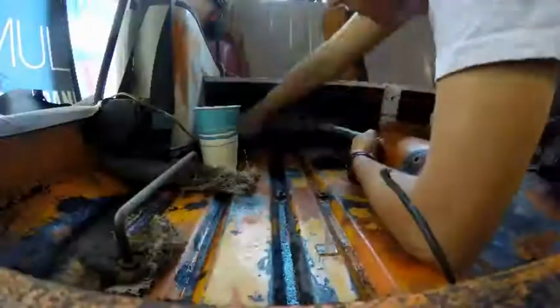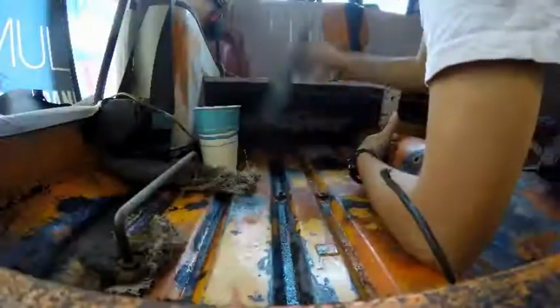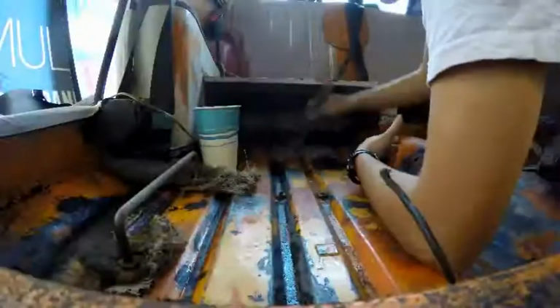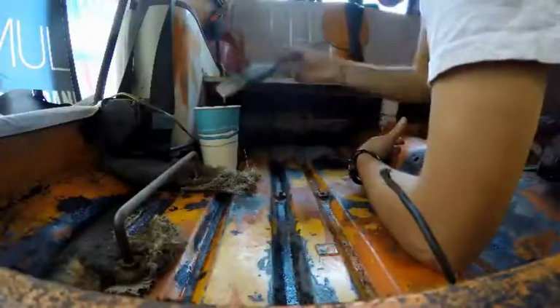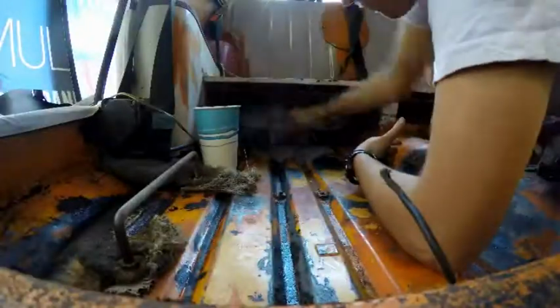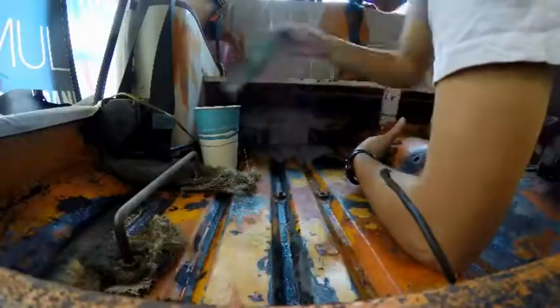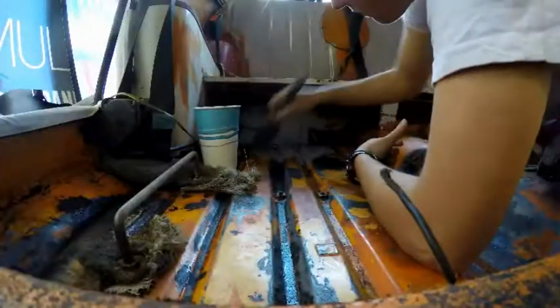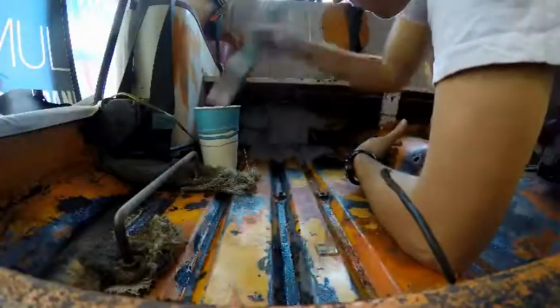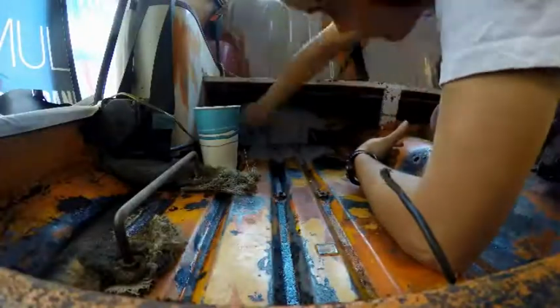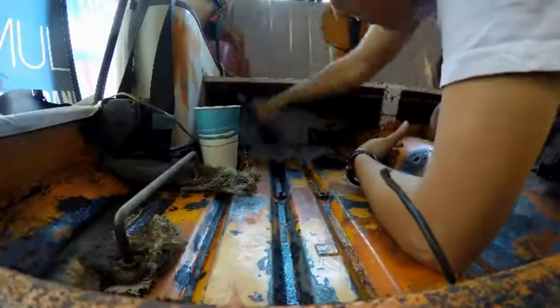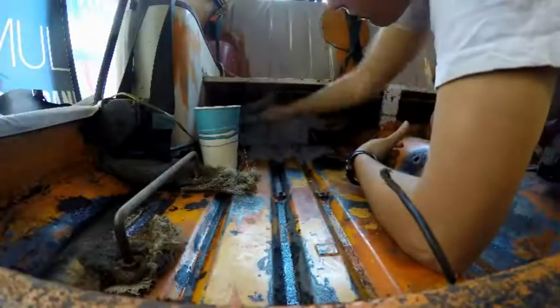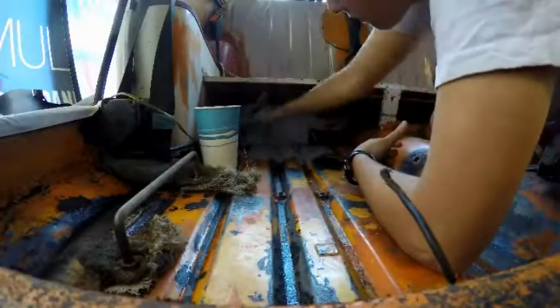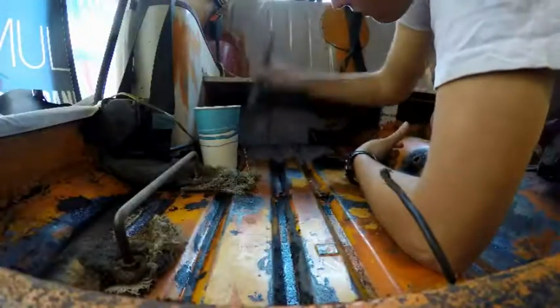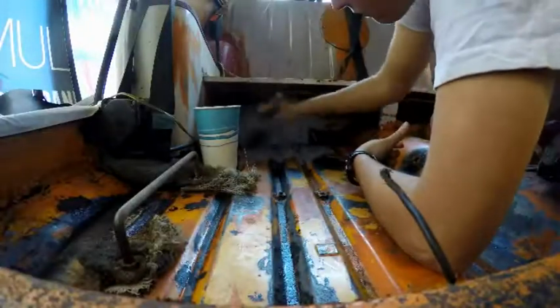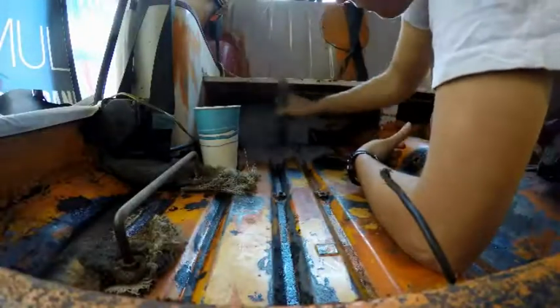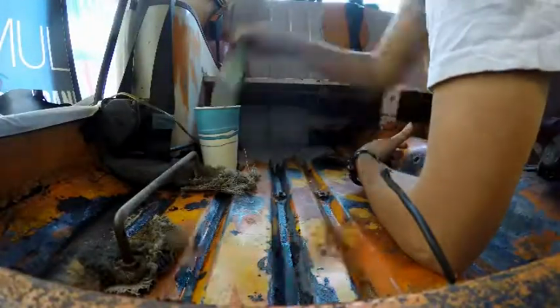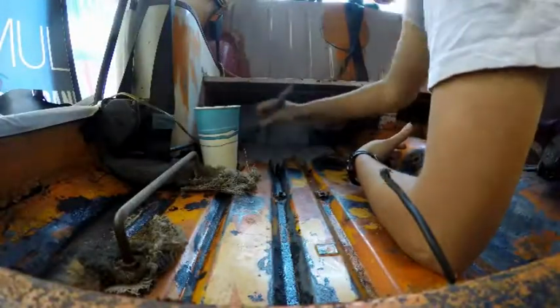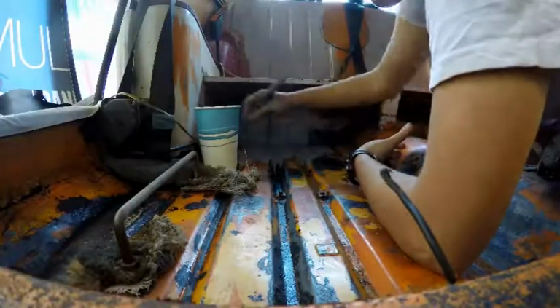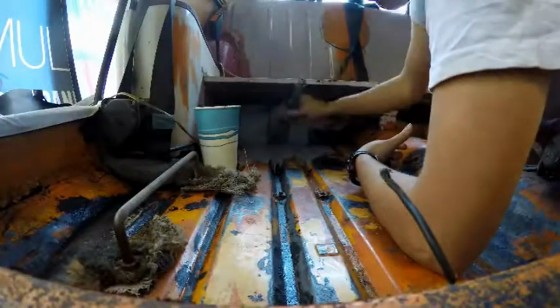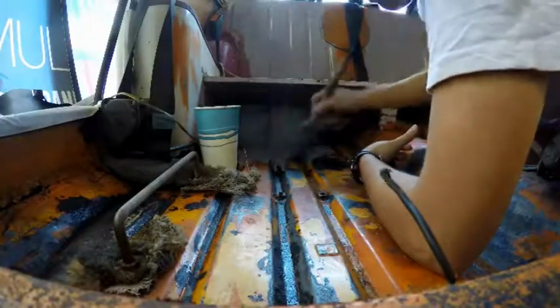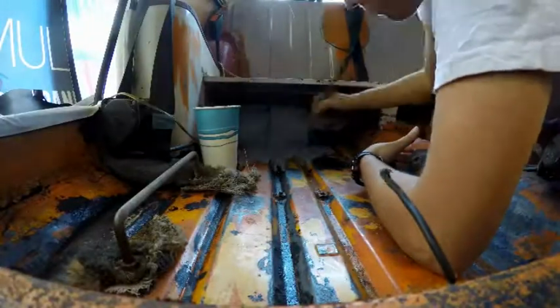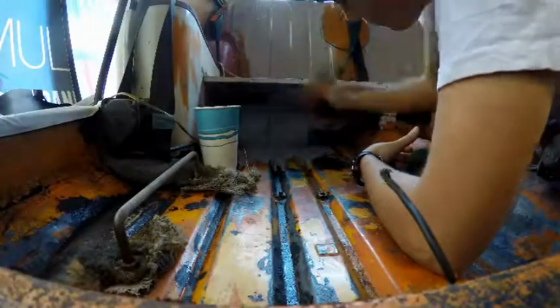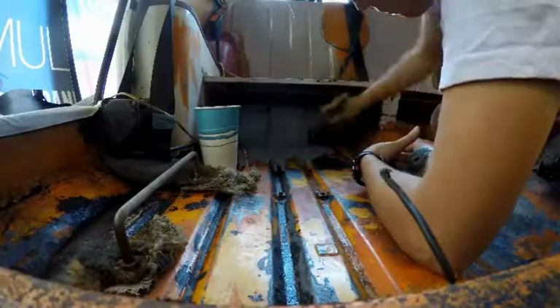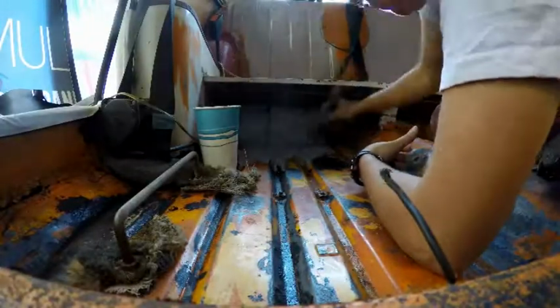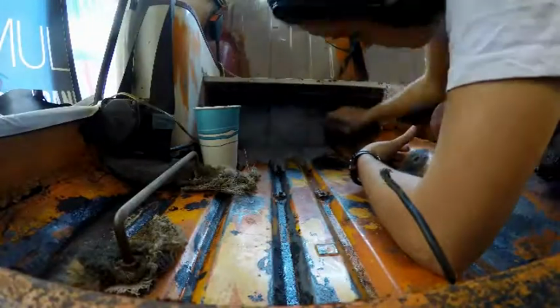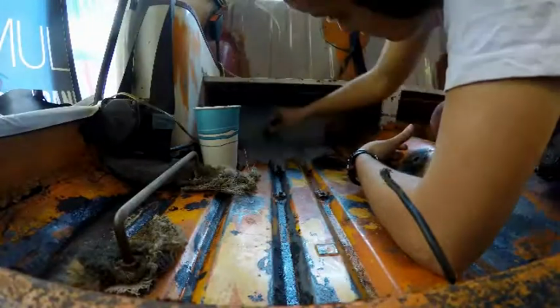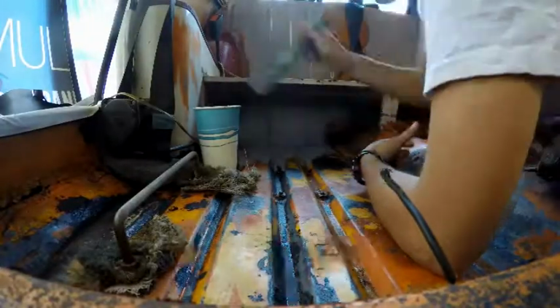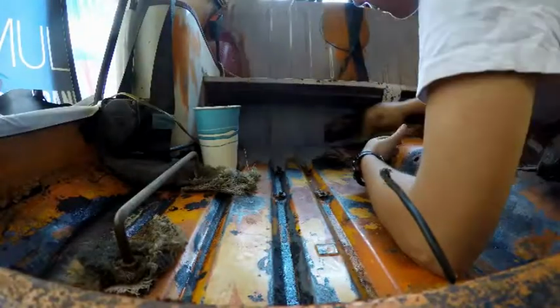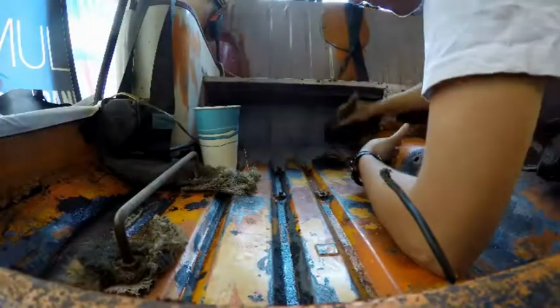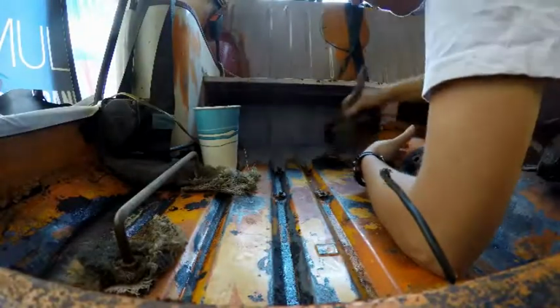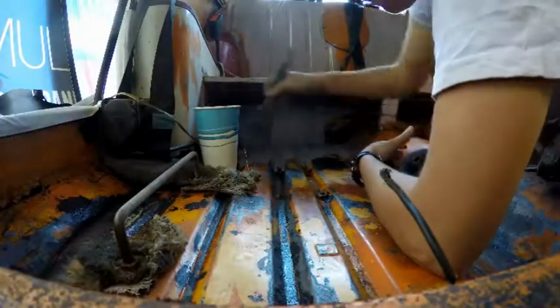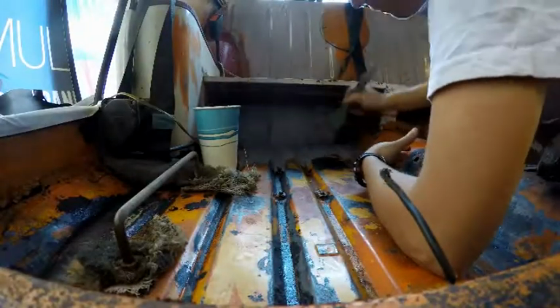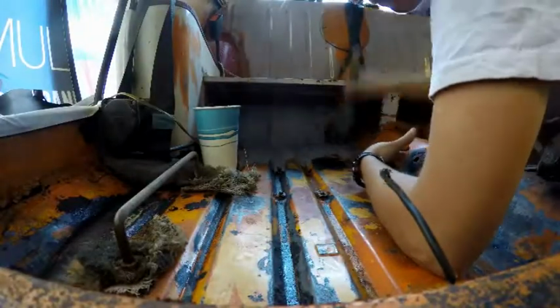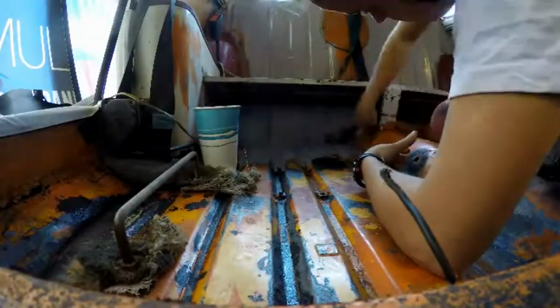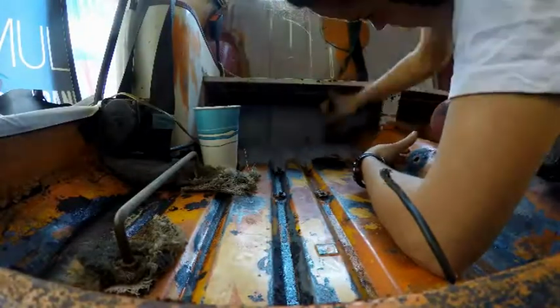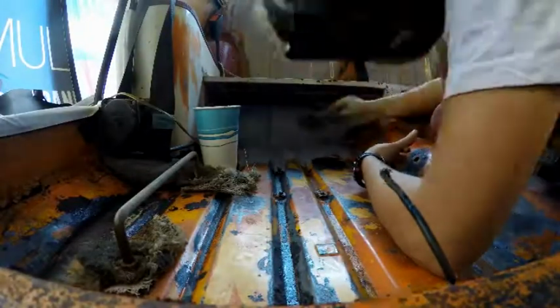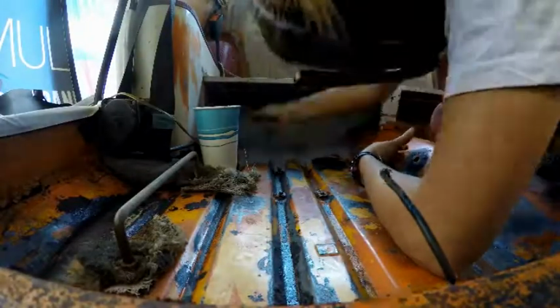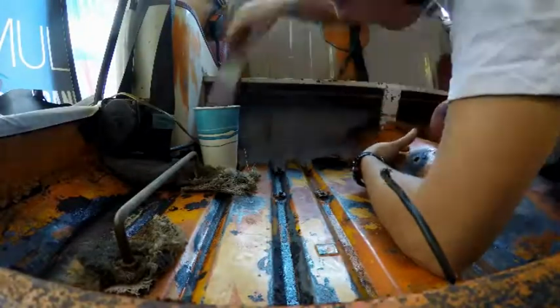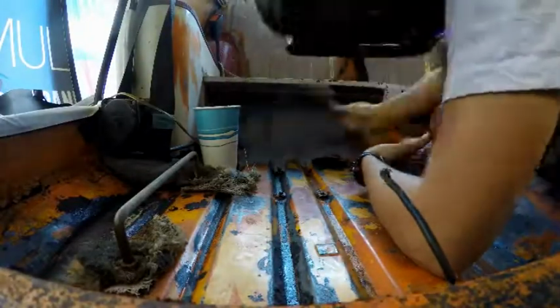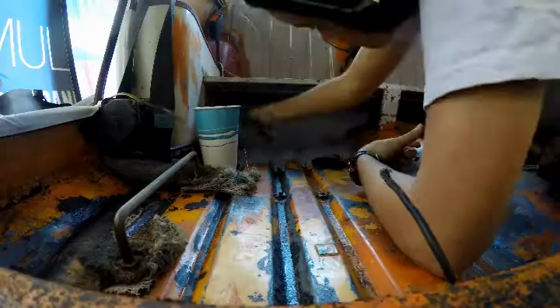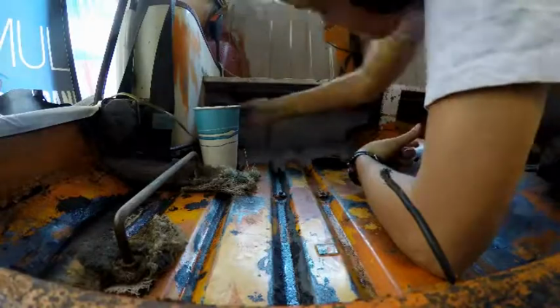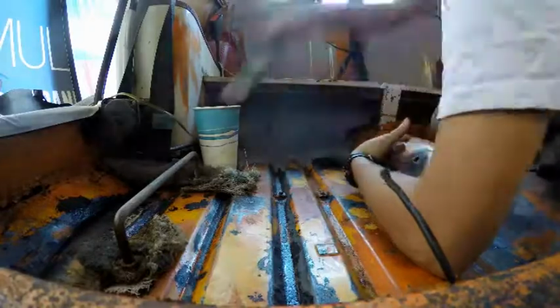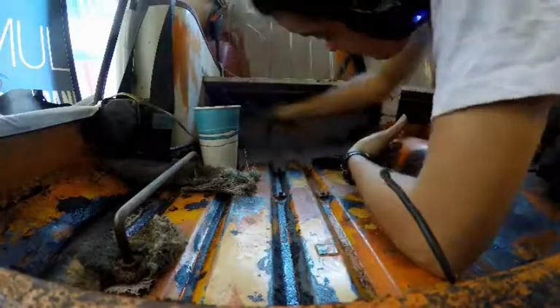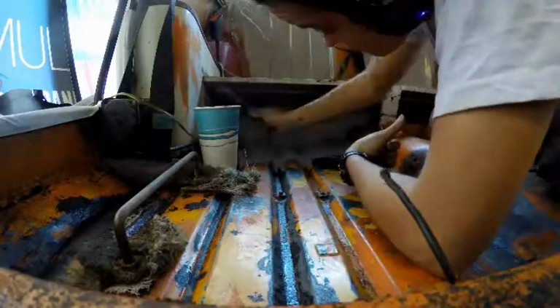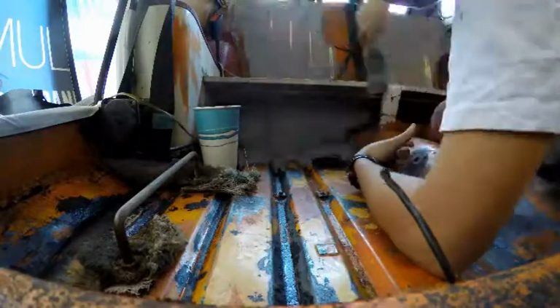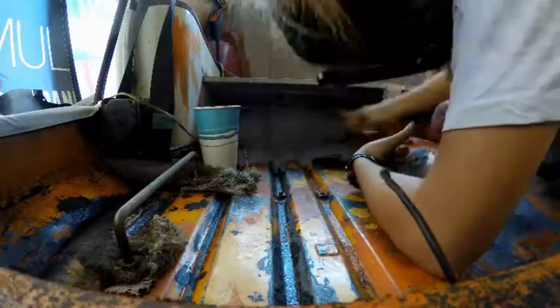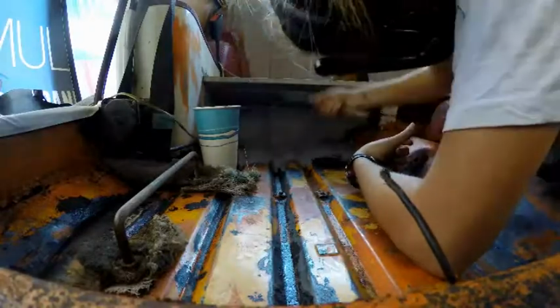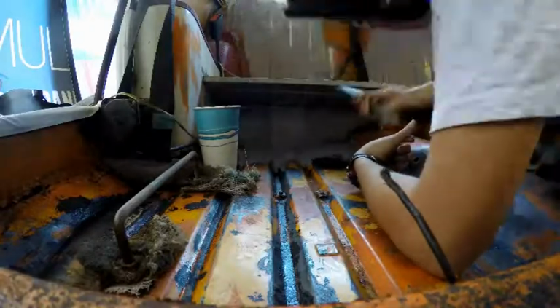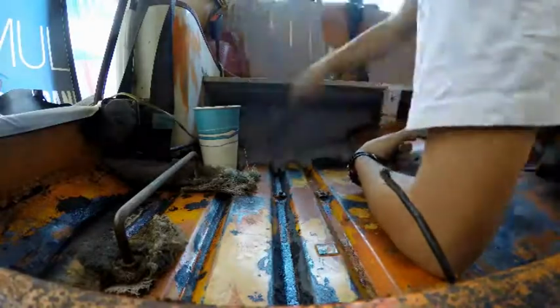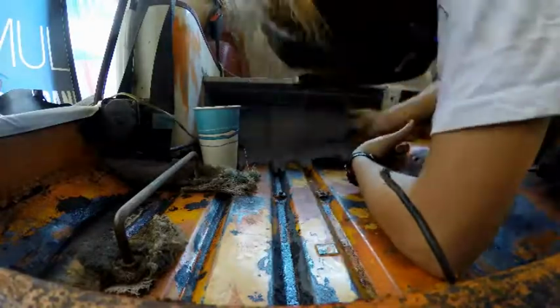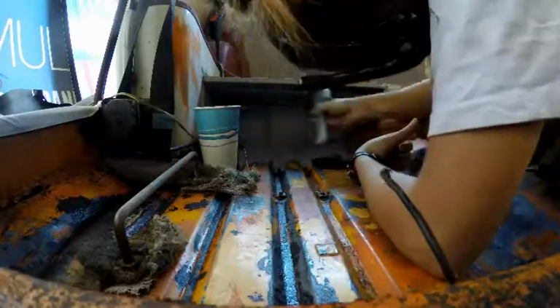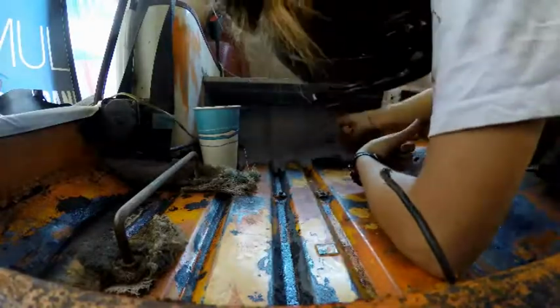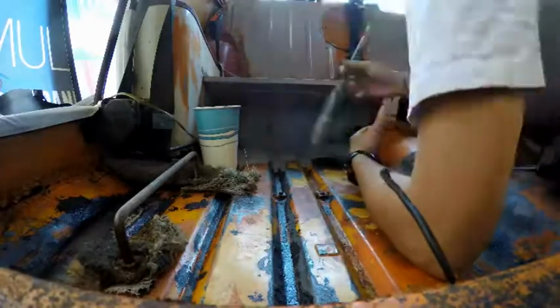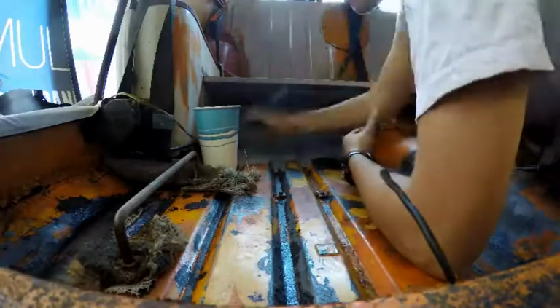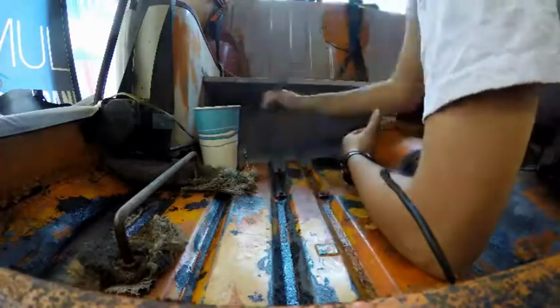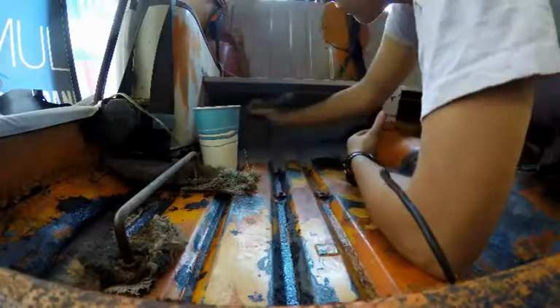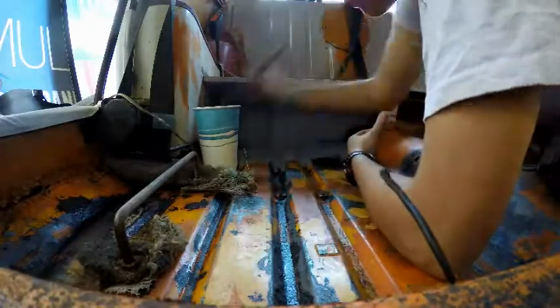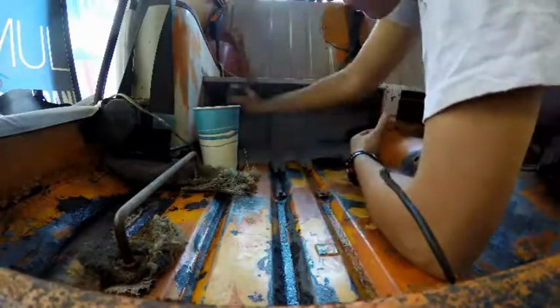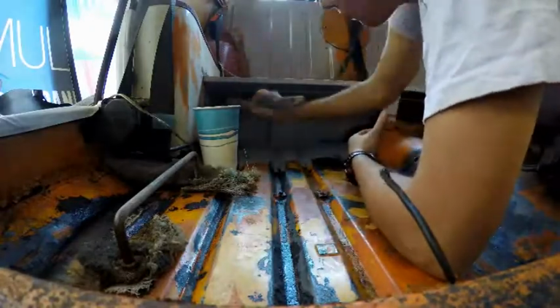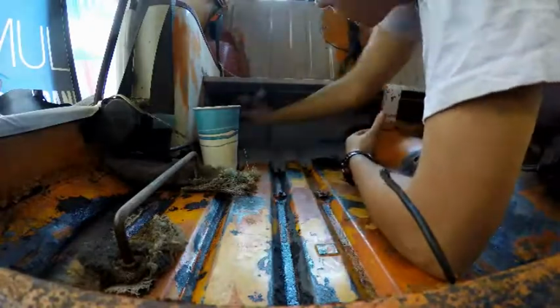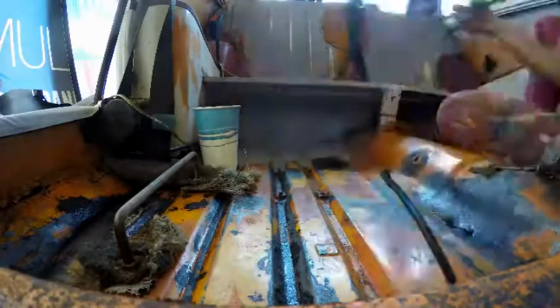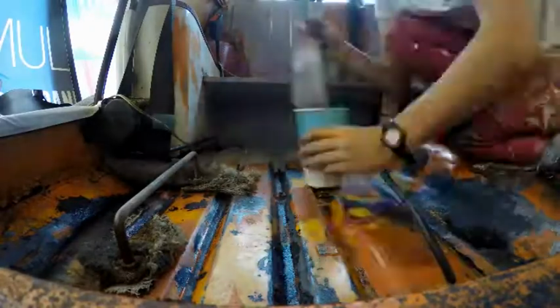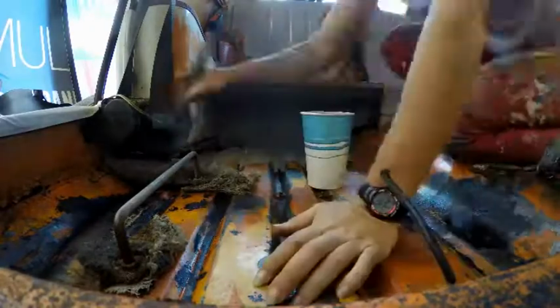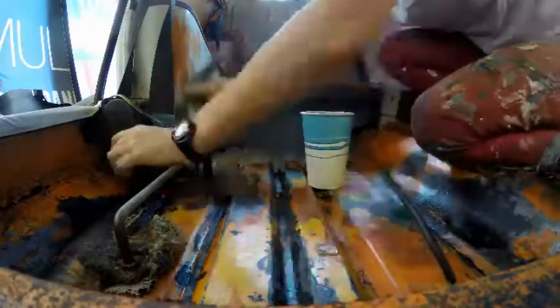So I'm just brushing it on, making sure I get a good, nice coat covering all the rust spots.